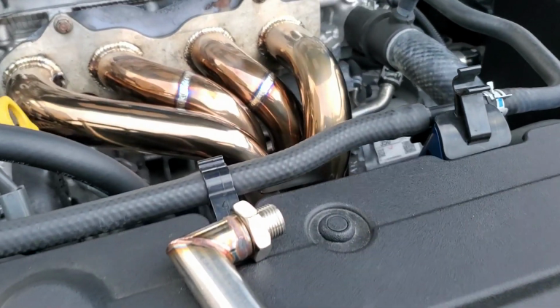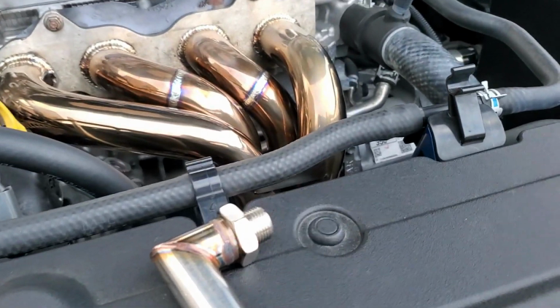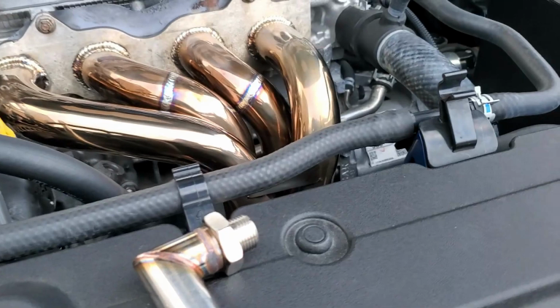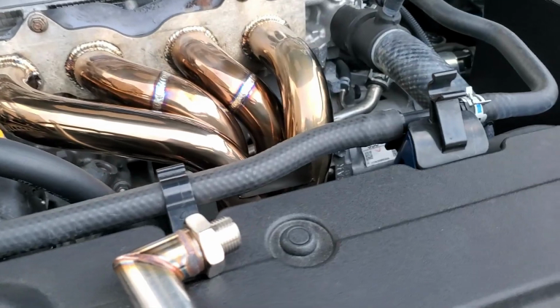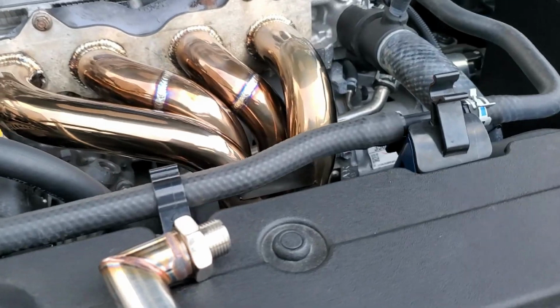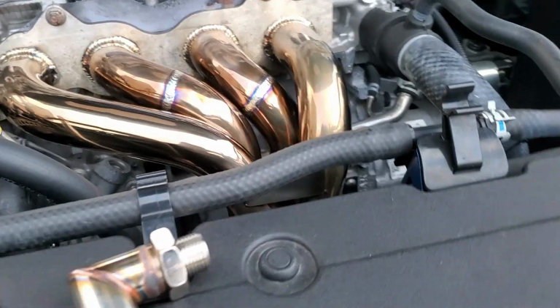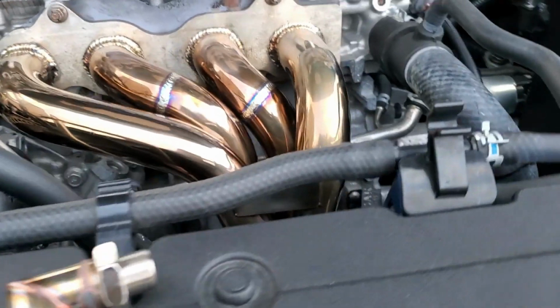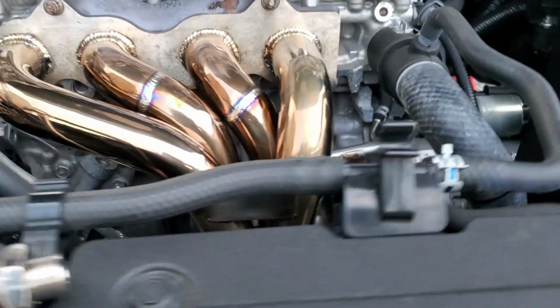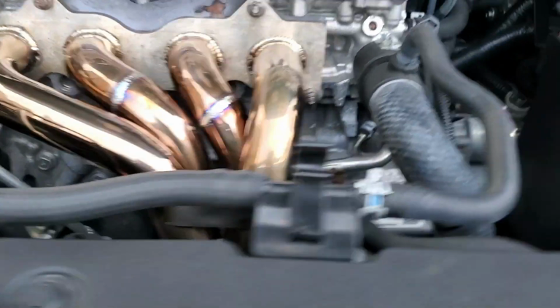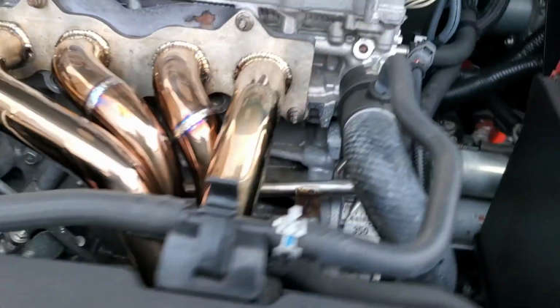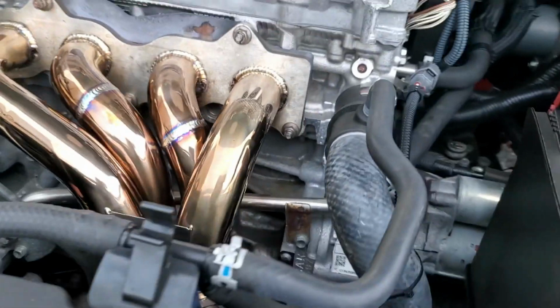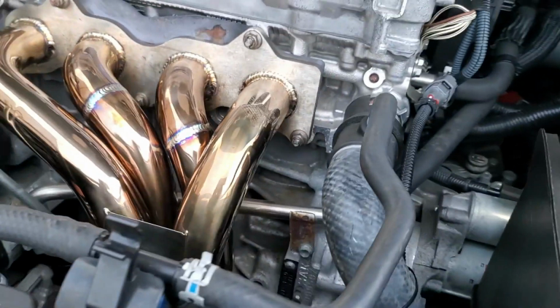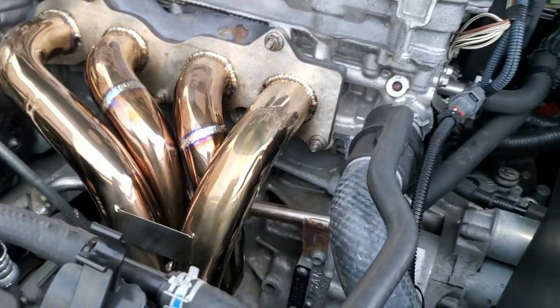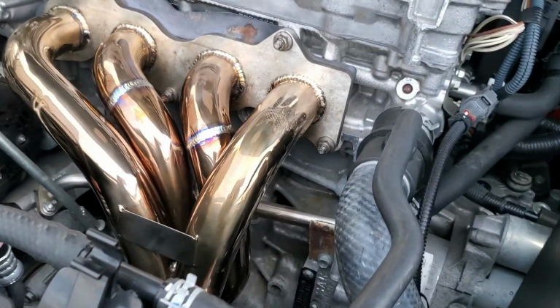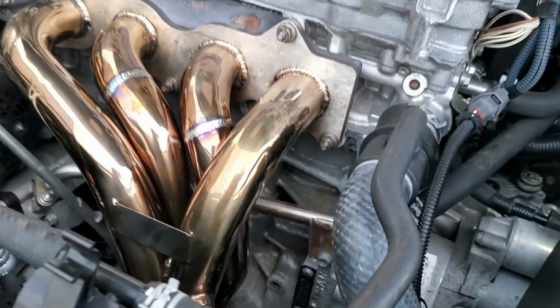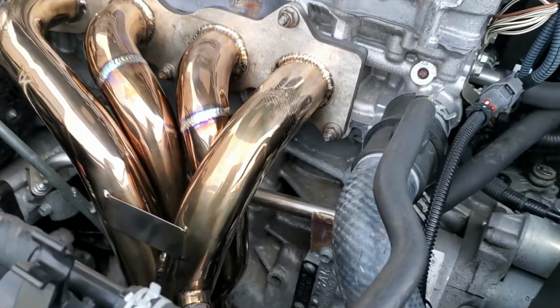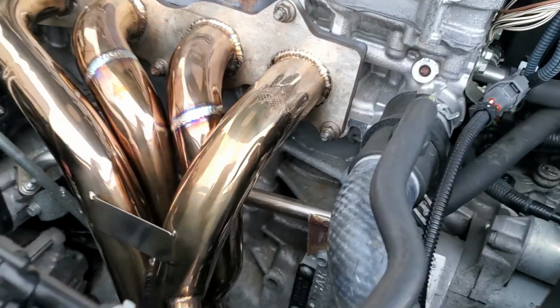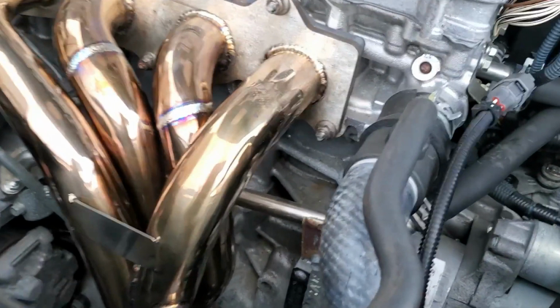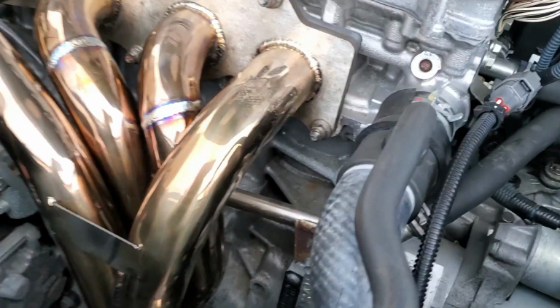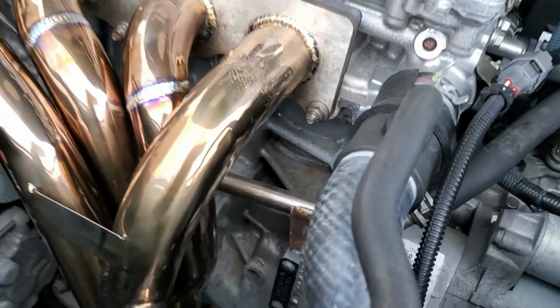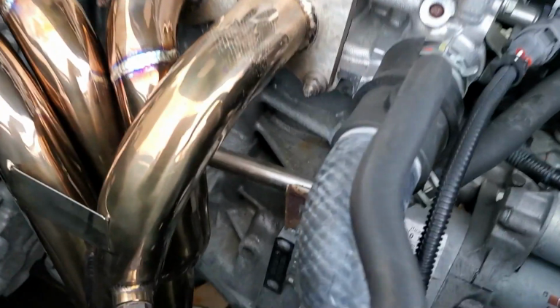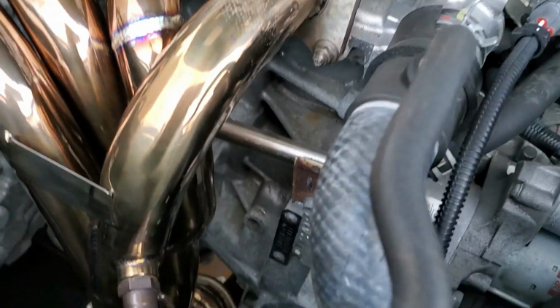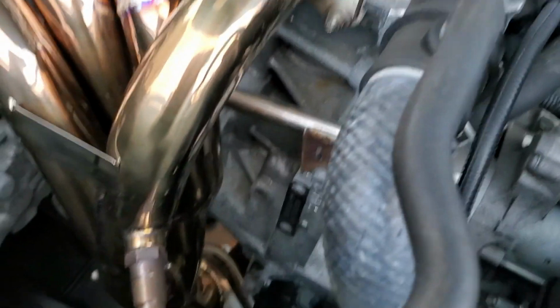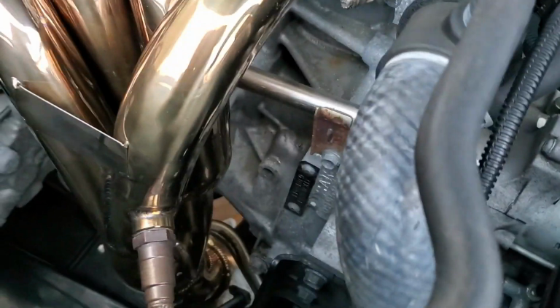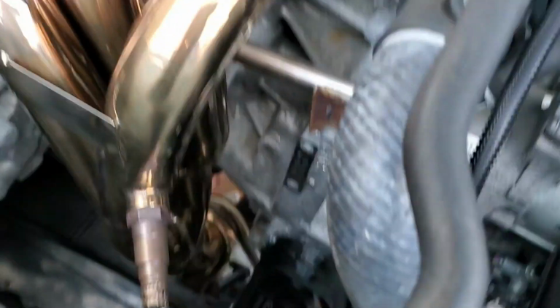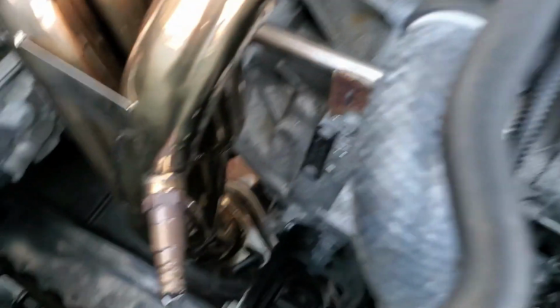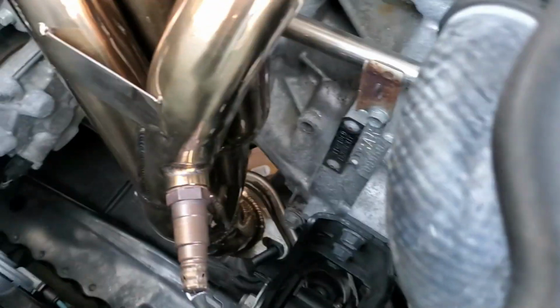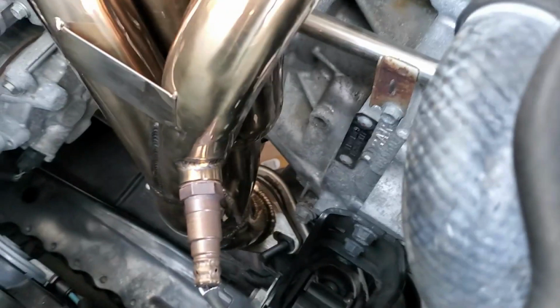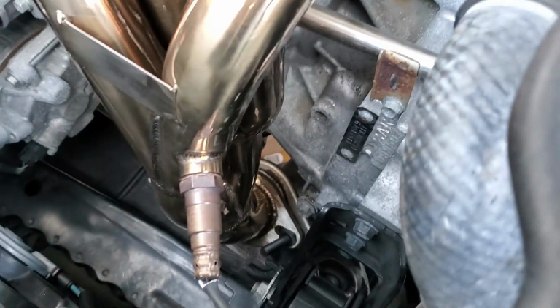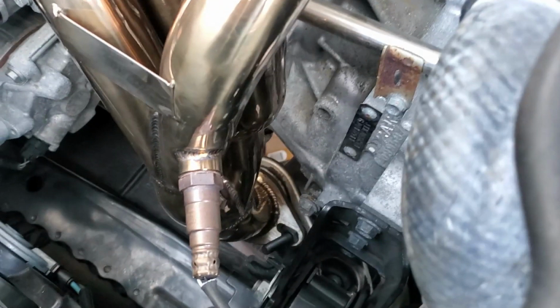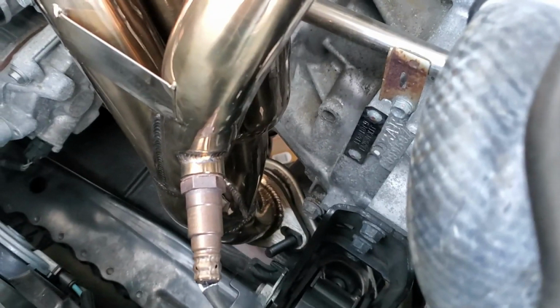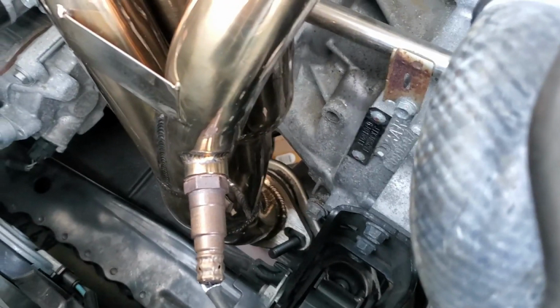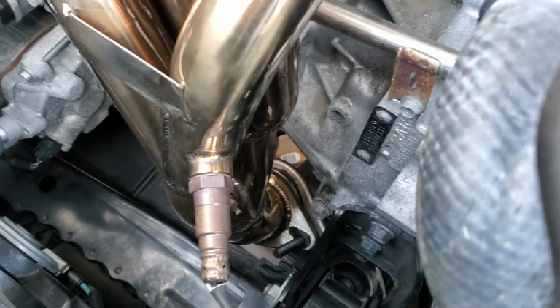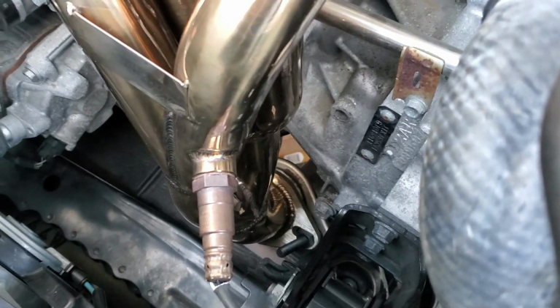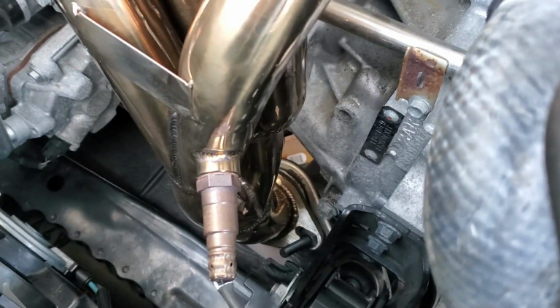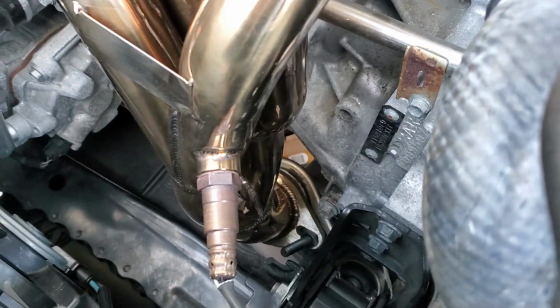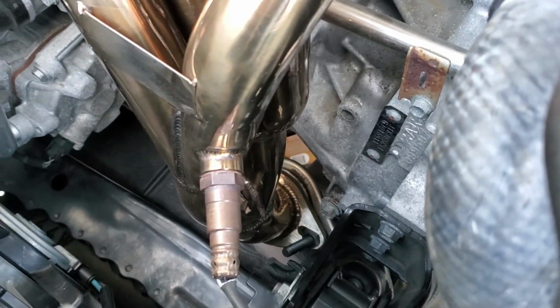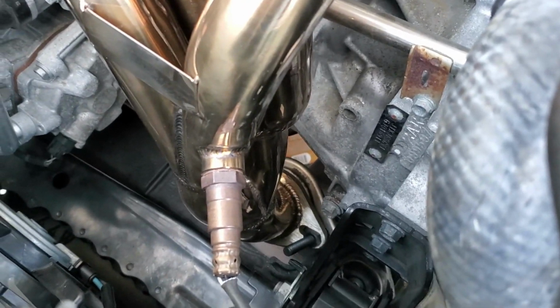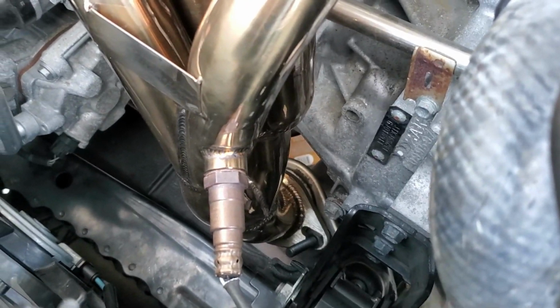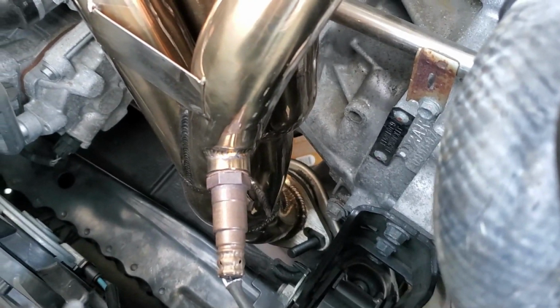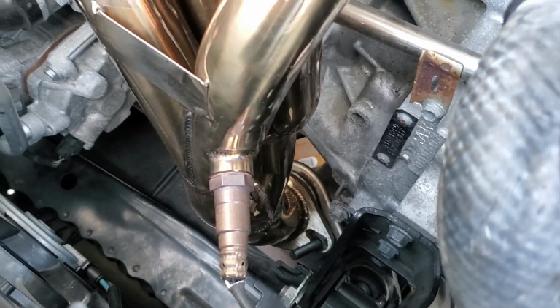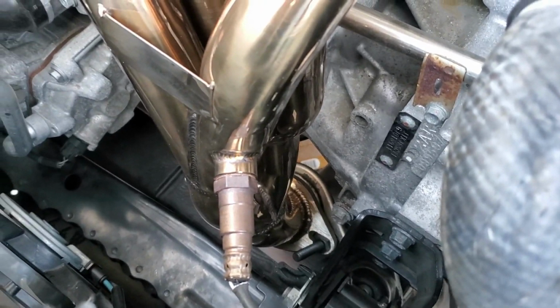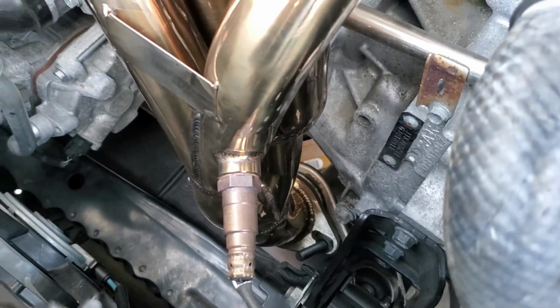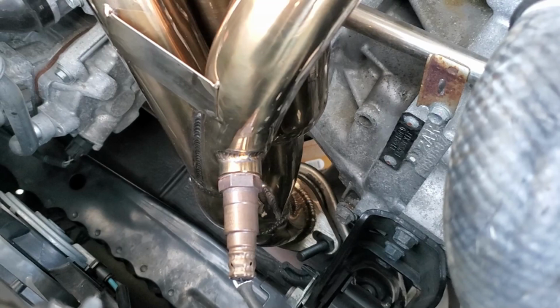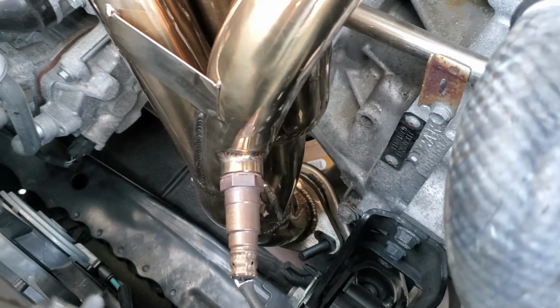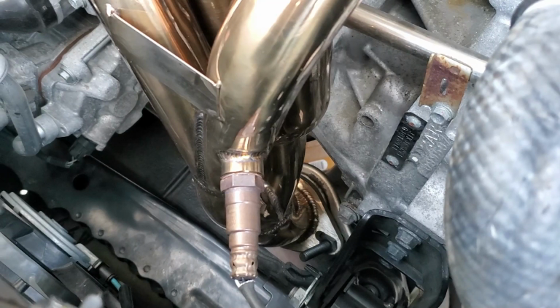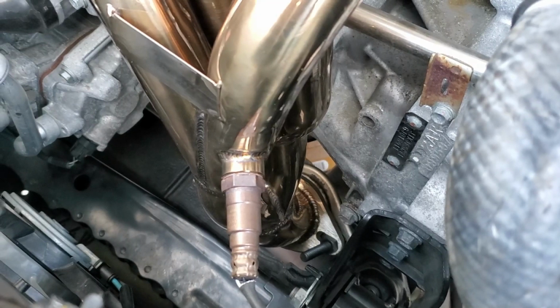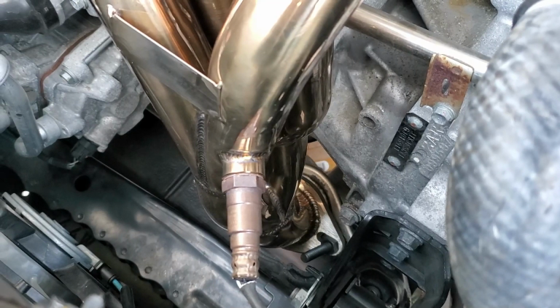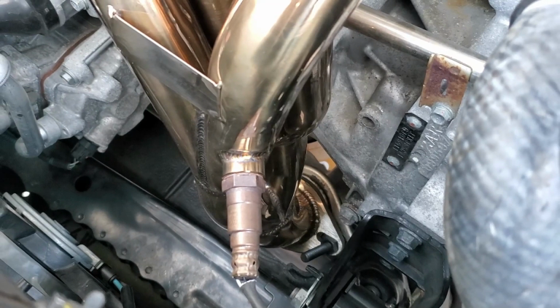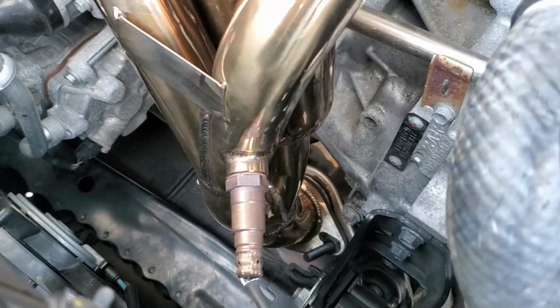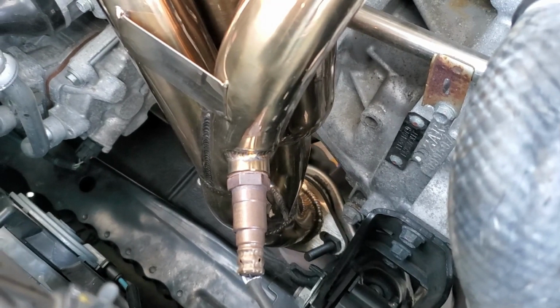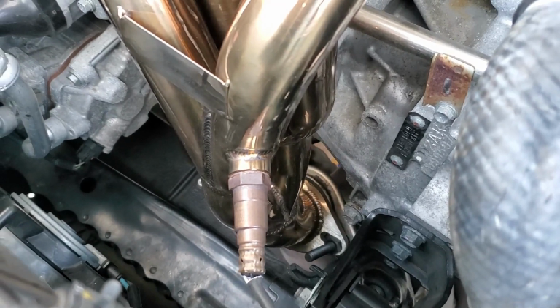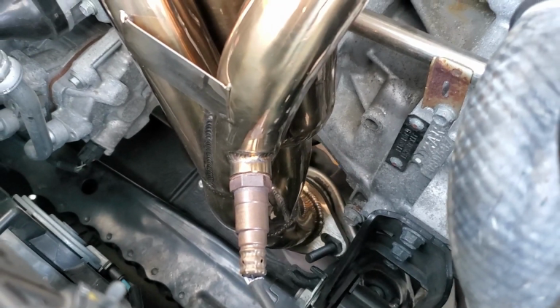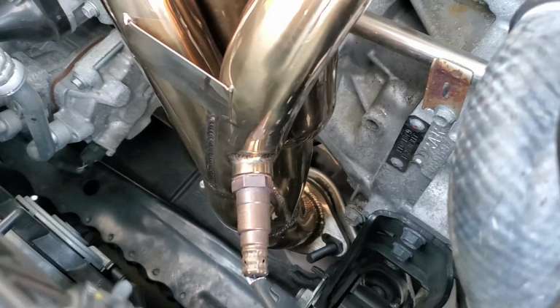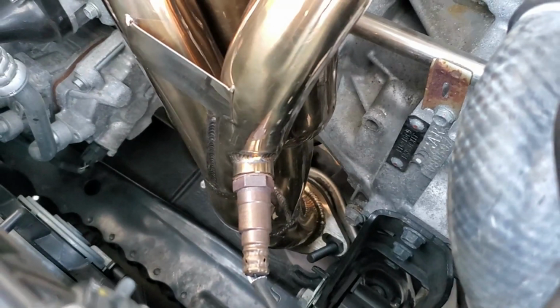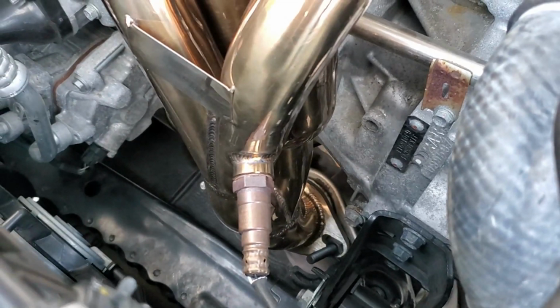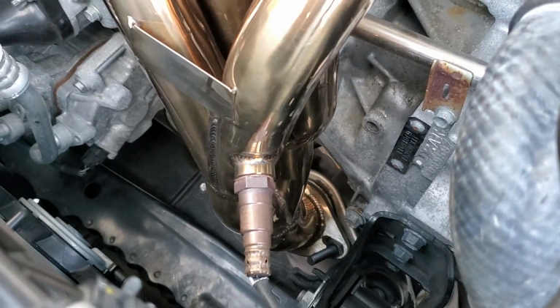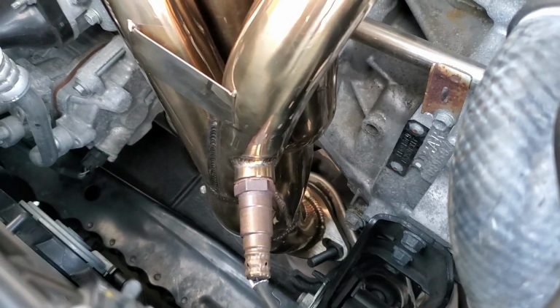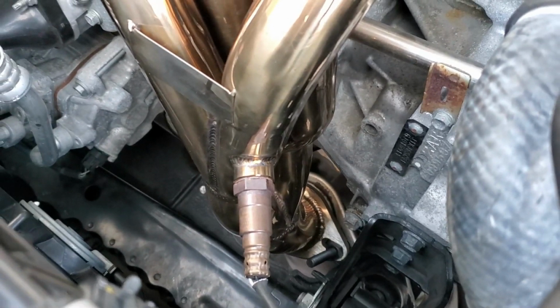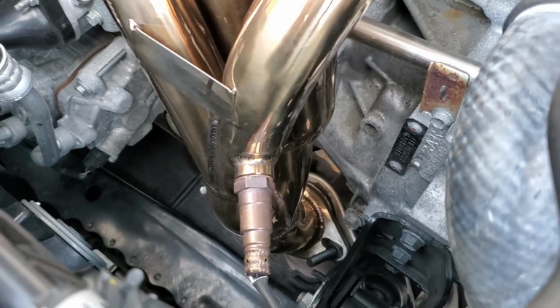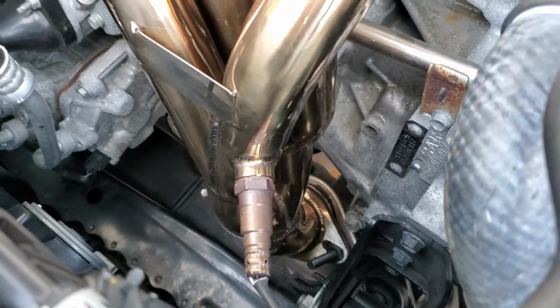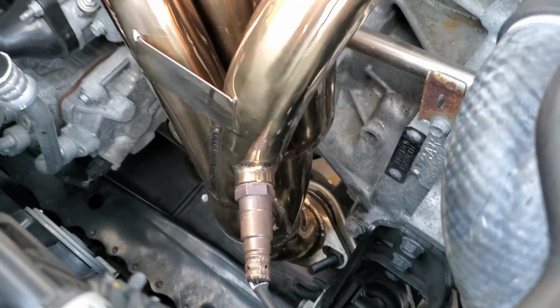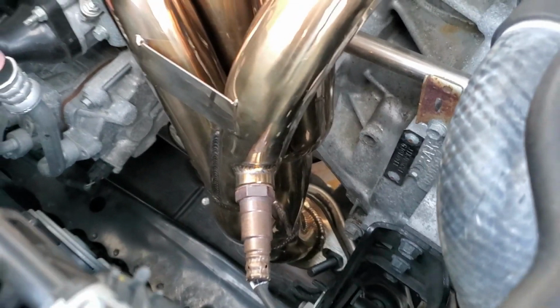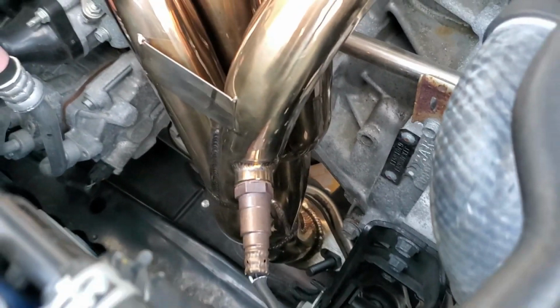The most important takeaway from this video is that you do not install the spacer on the upstream sensor. This upstream sensor handles the air-fuel ratio when the engine is in closed loop mode.